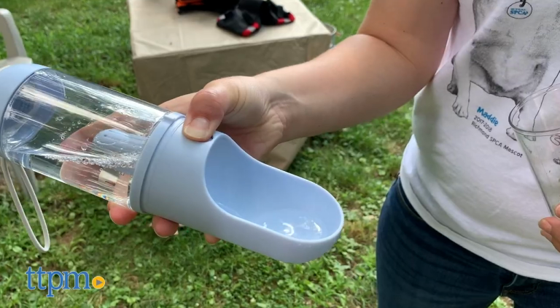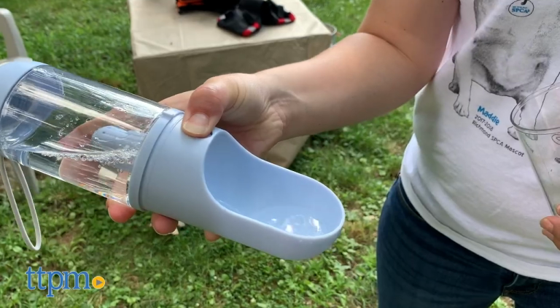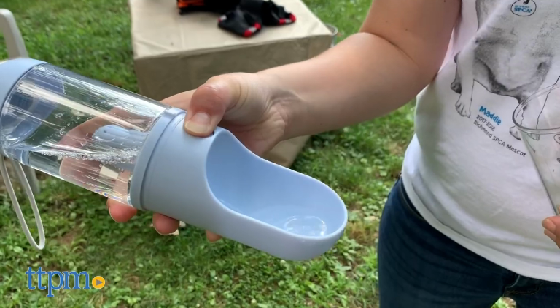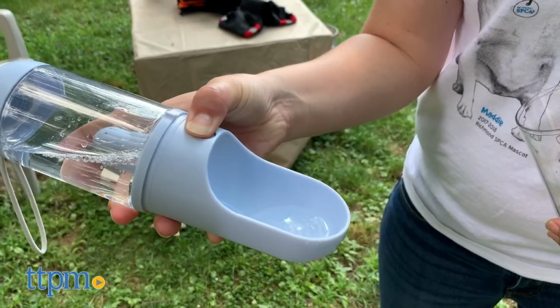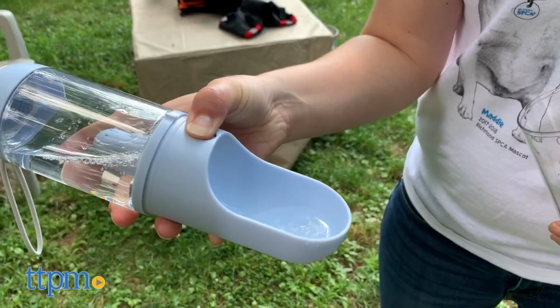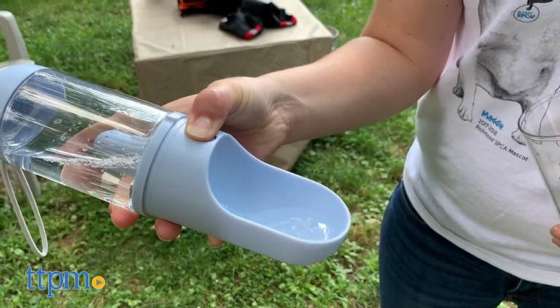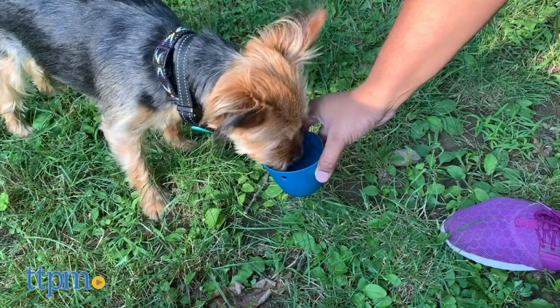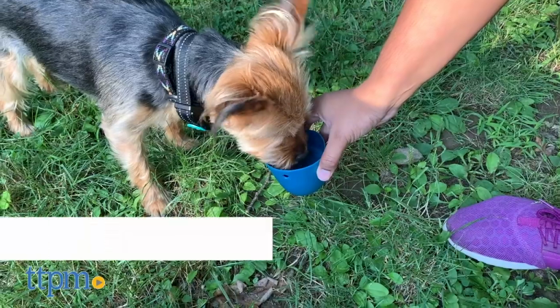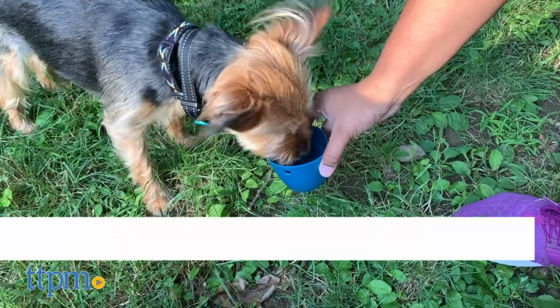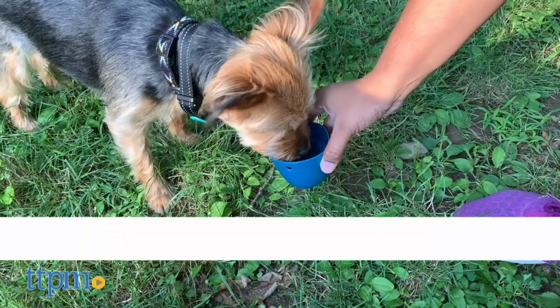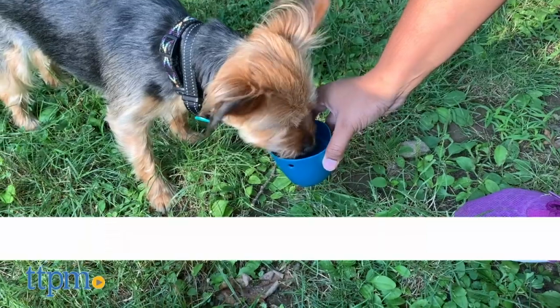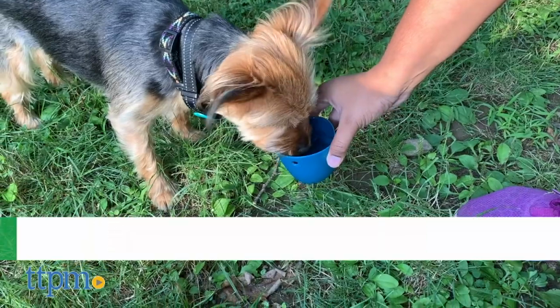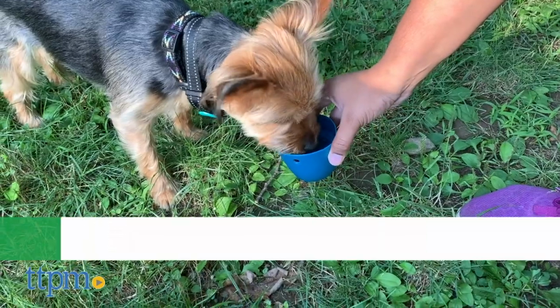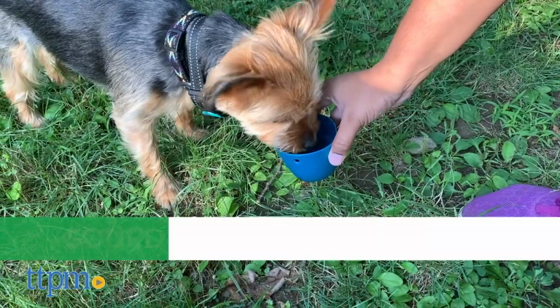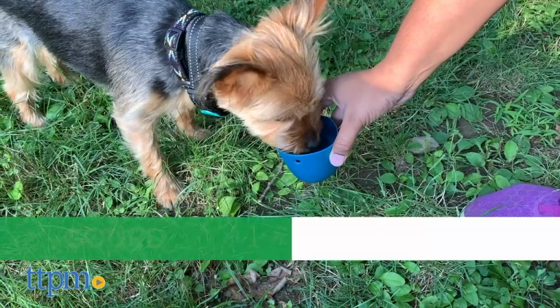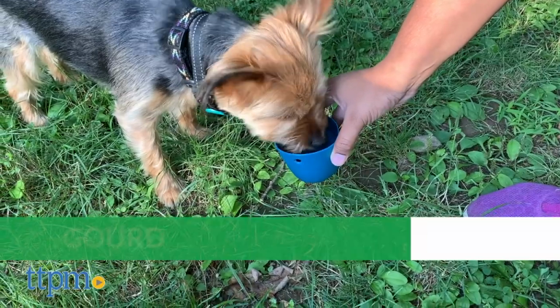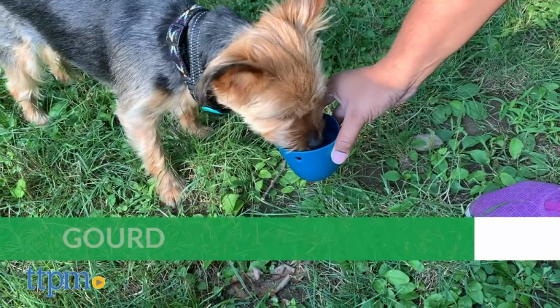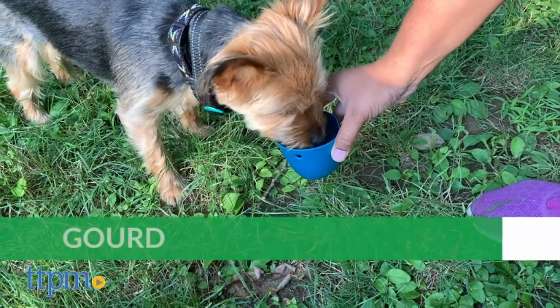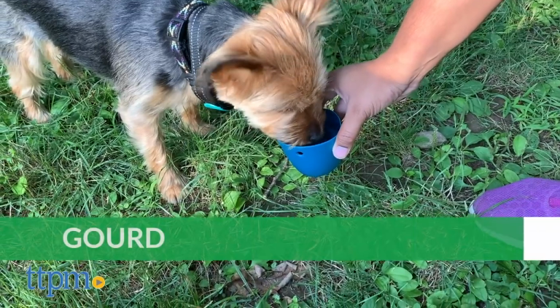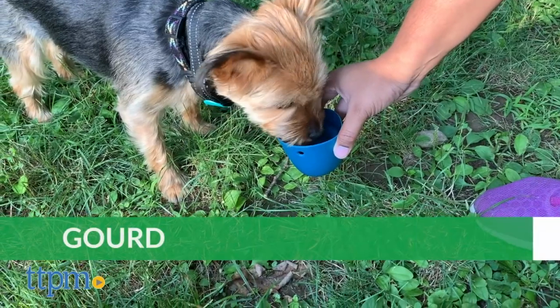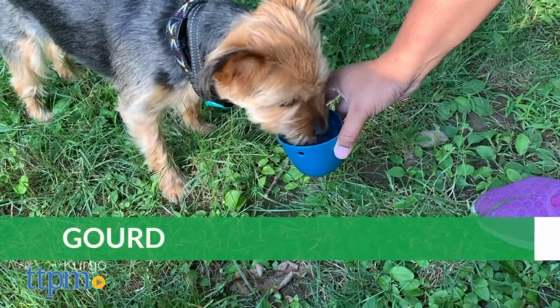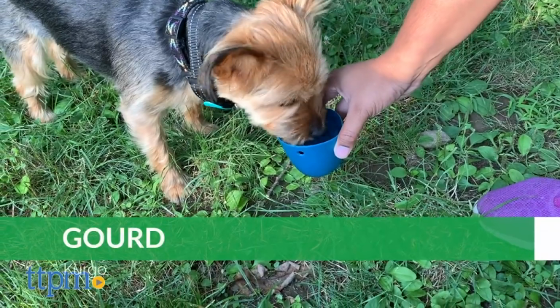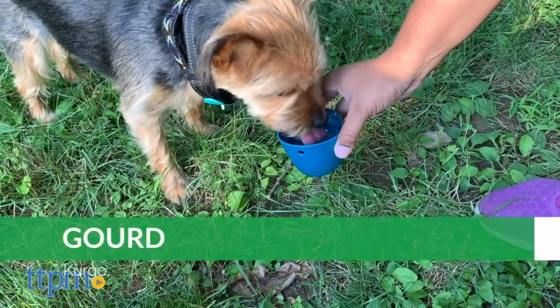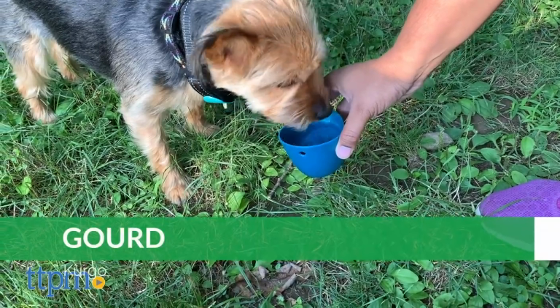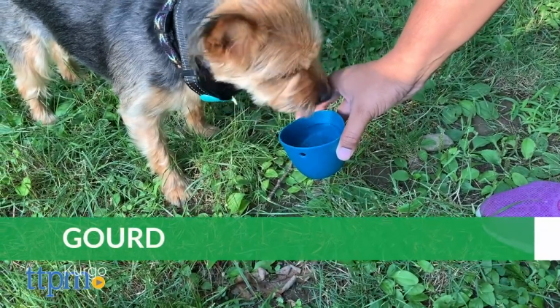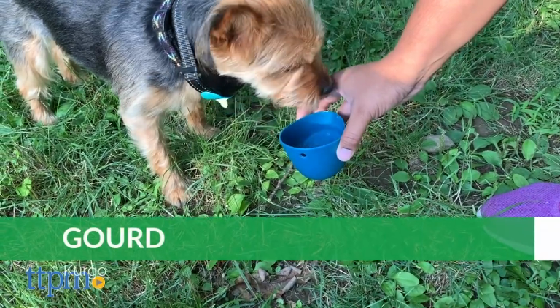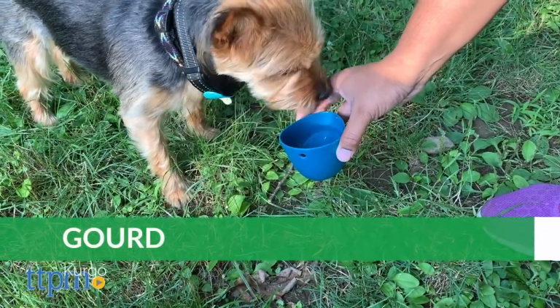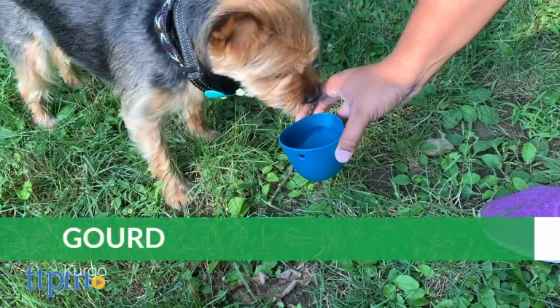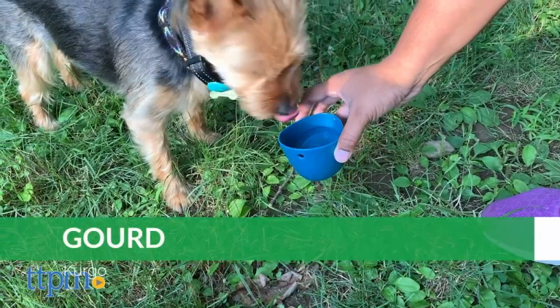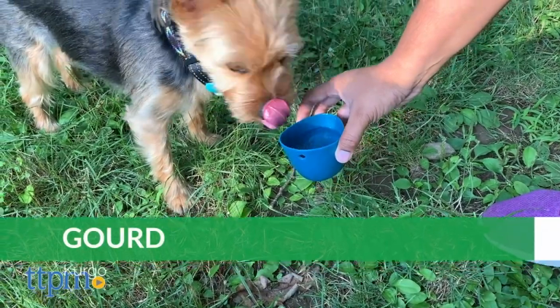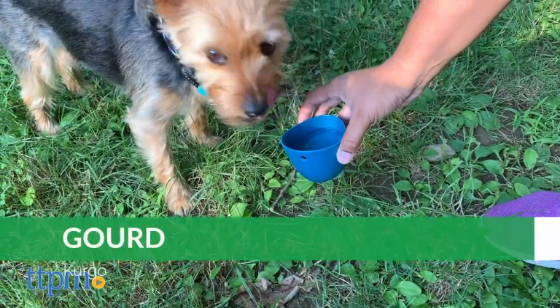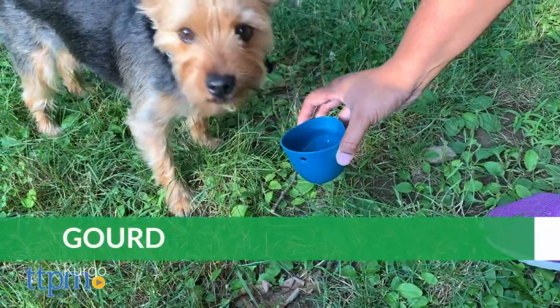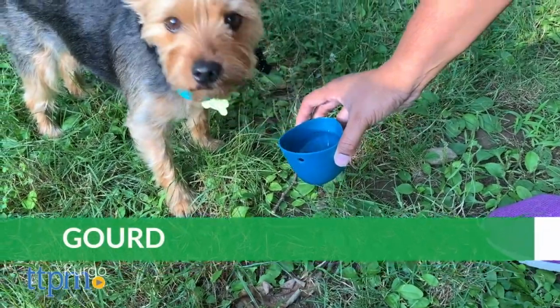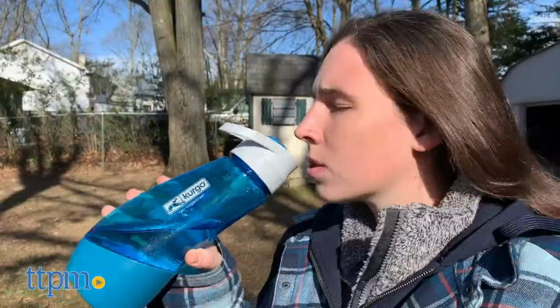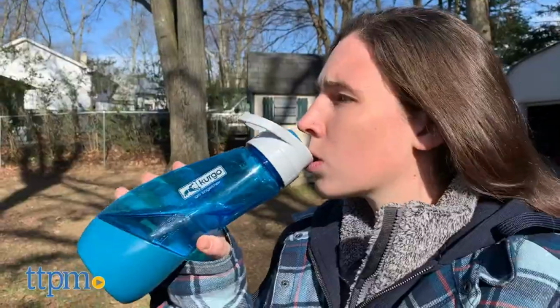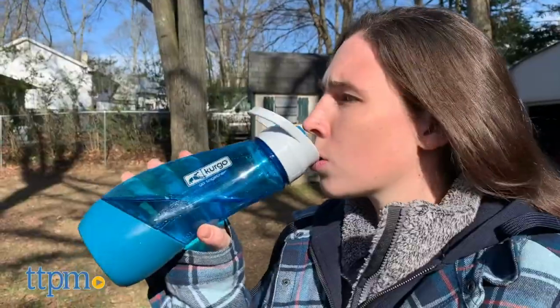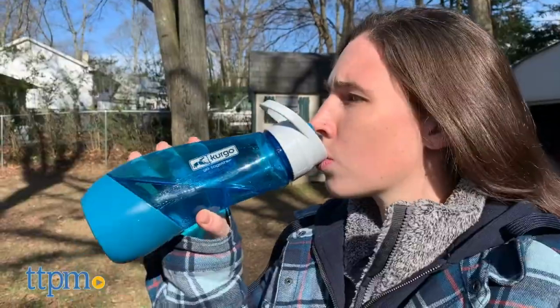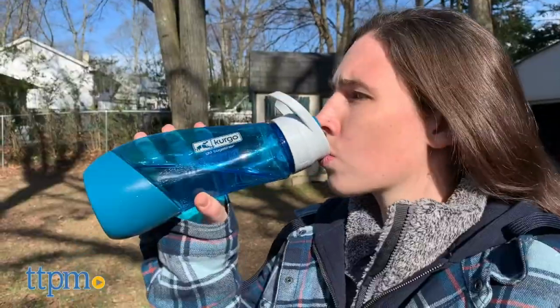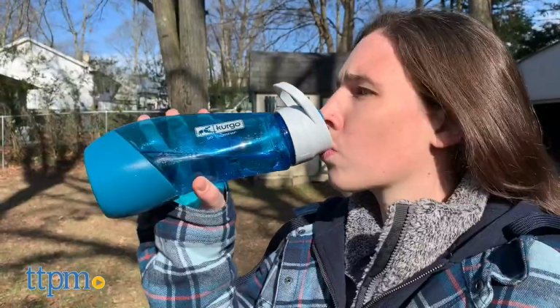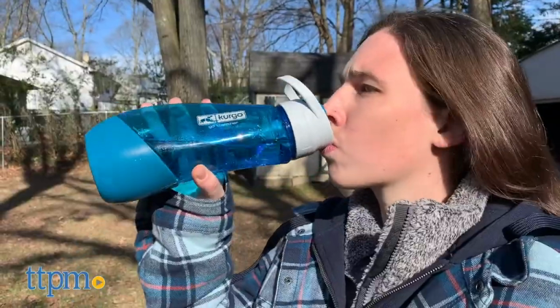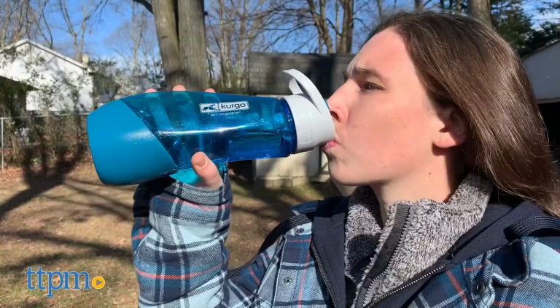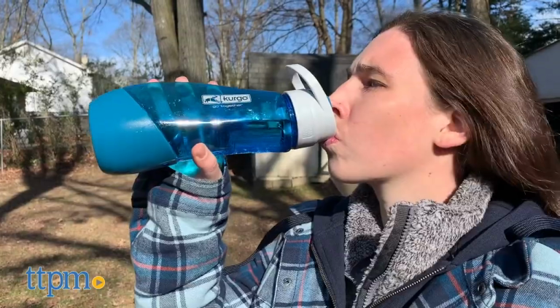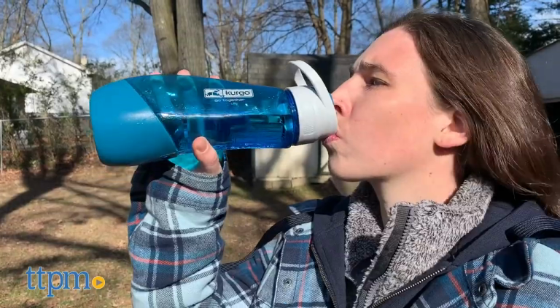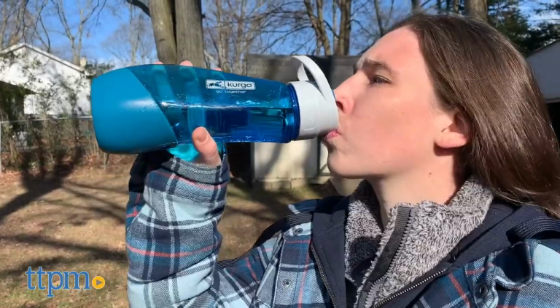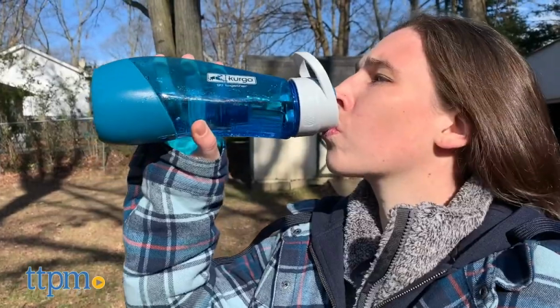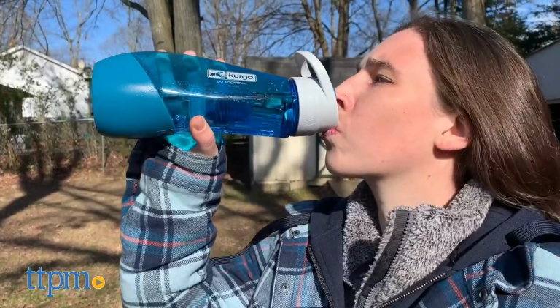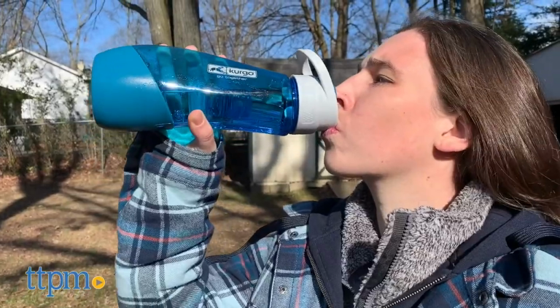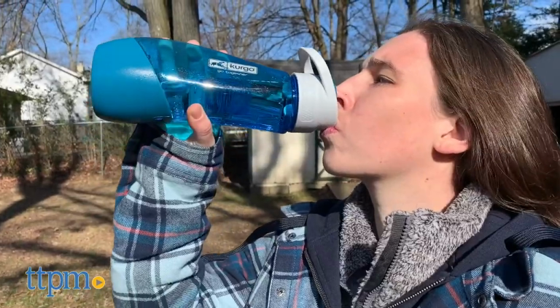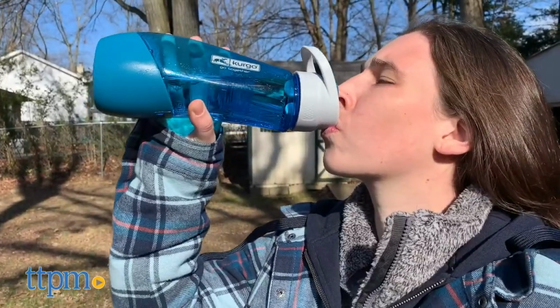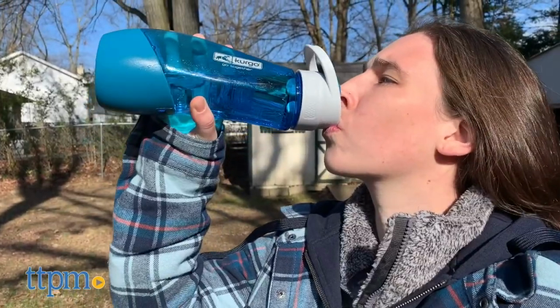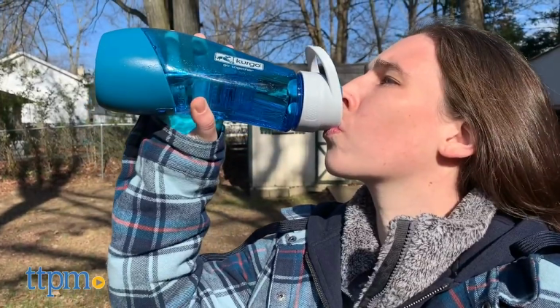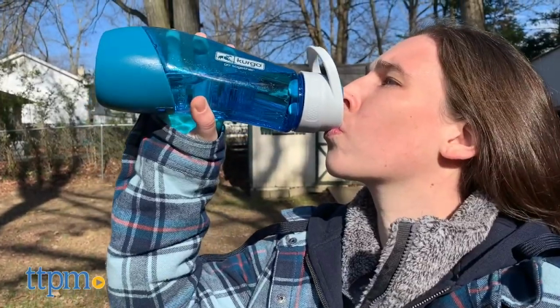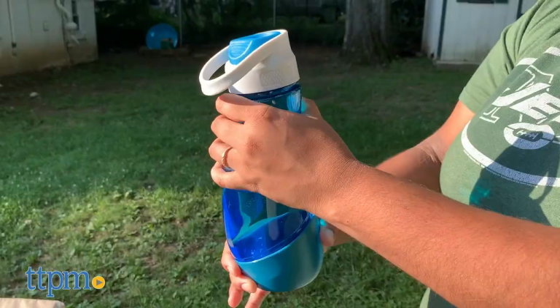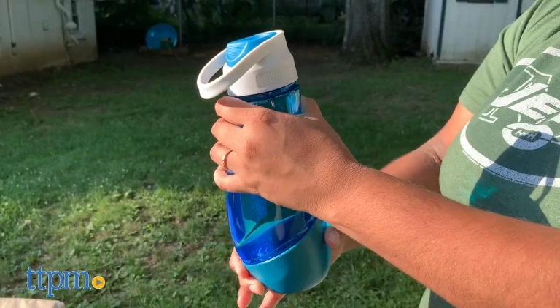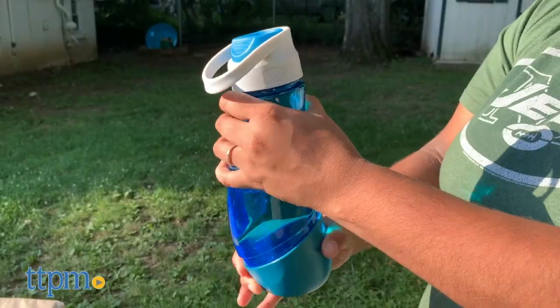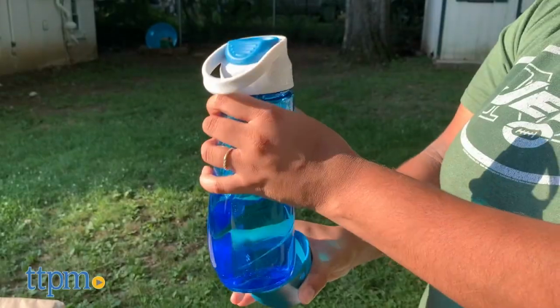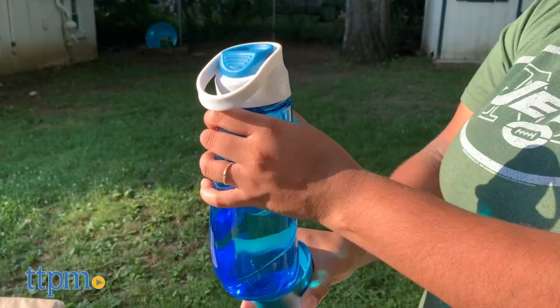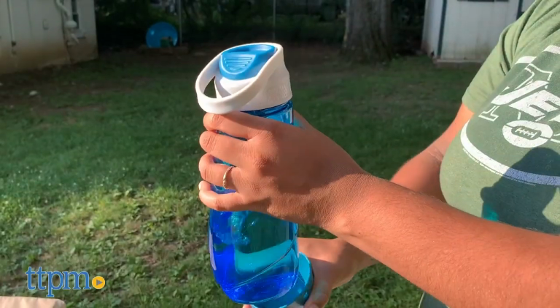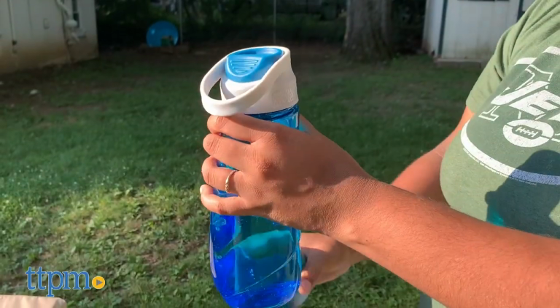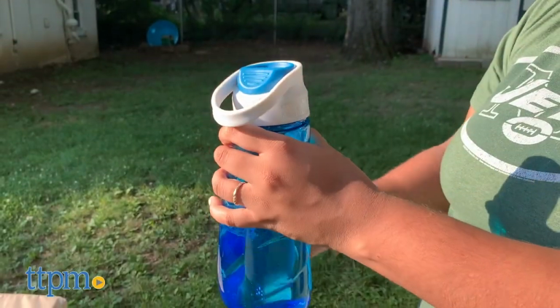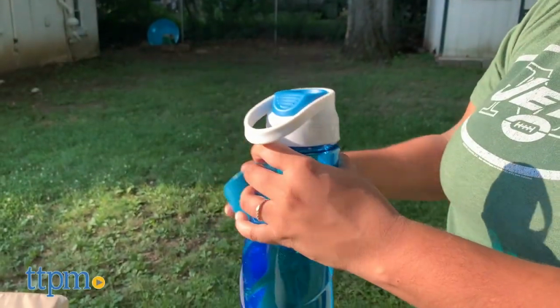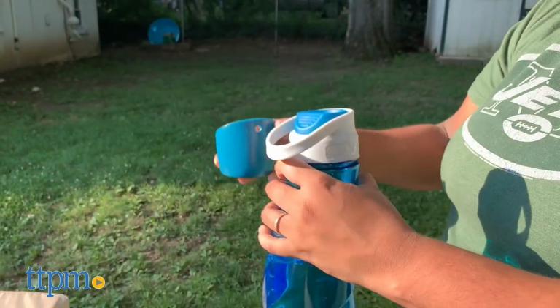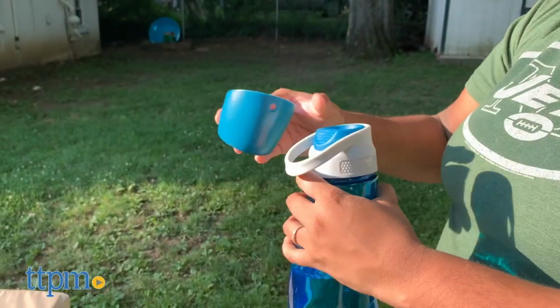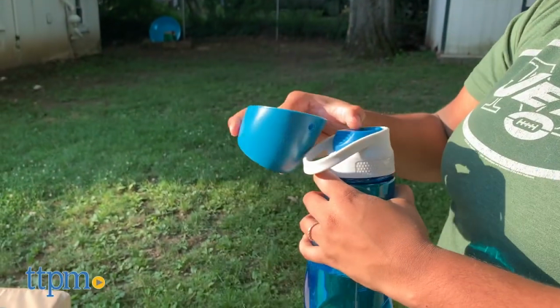And the Gord by Kurgo, which you can drink from at the top with a twist-off cup on the bottom to pour water into for your dog.